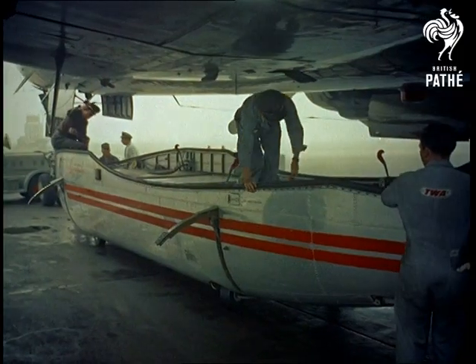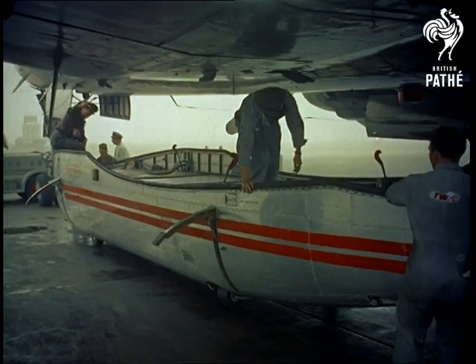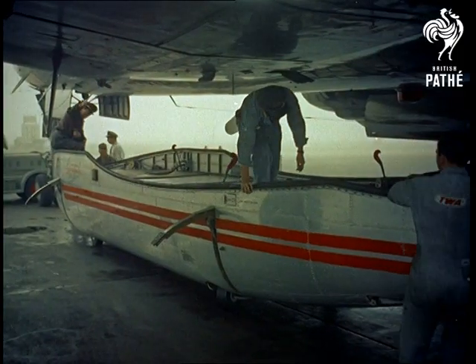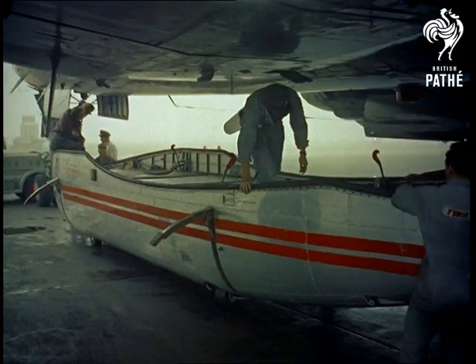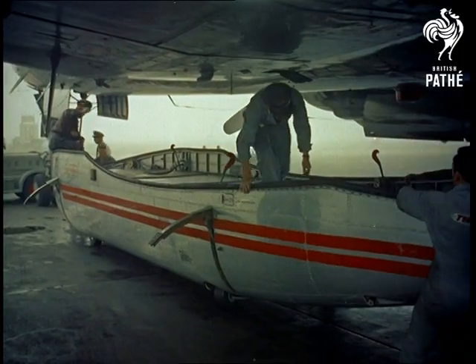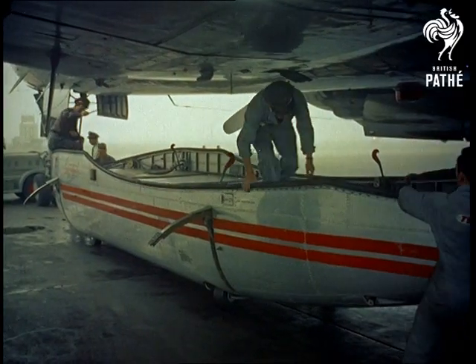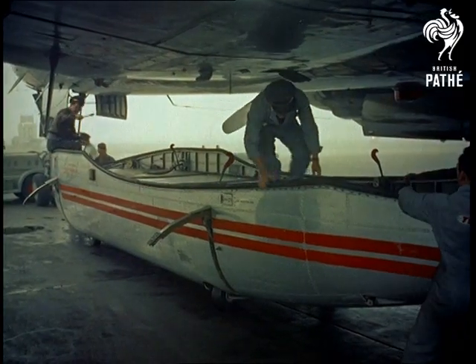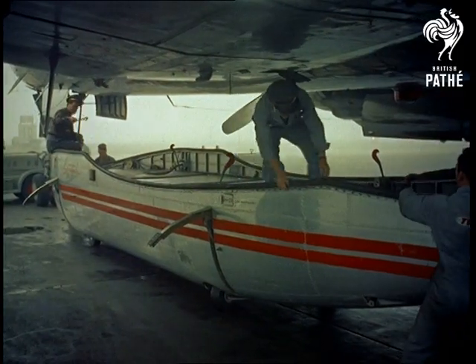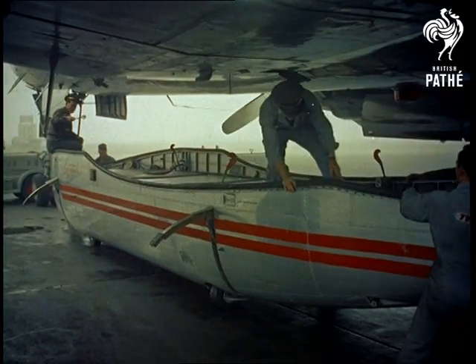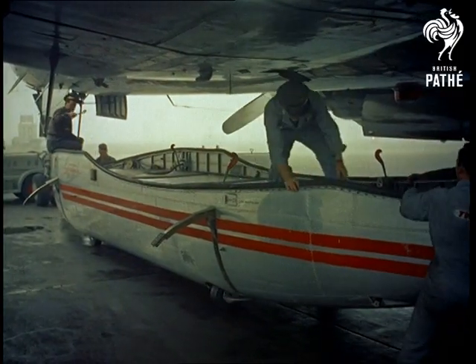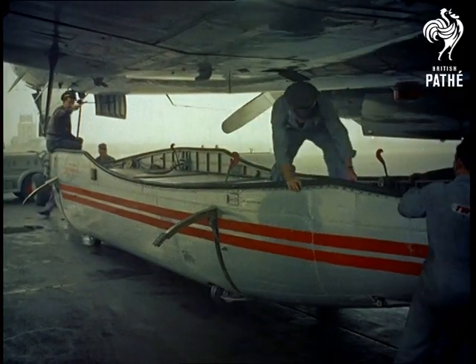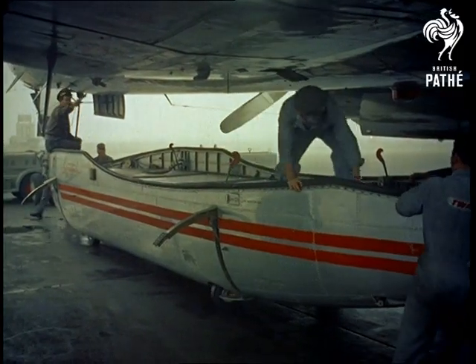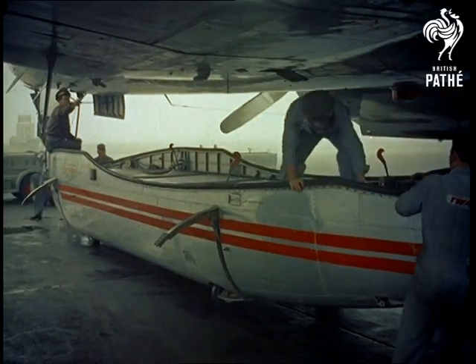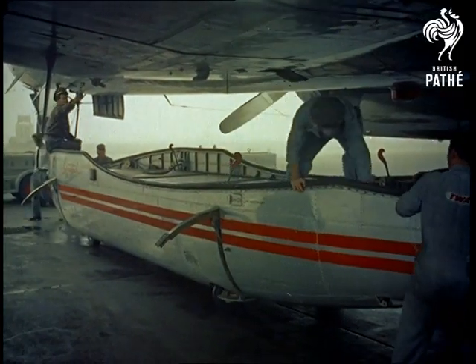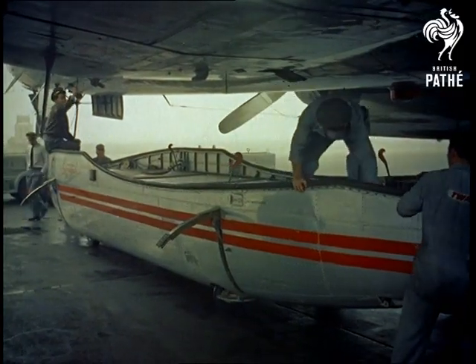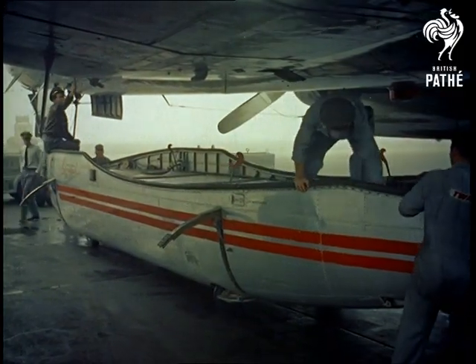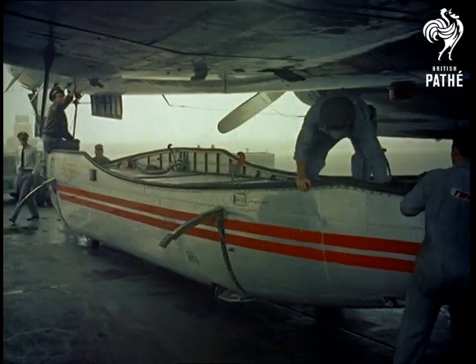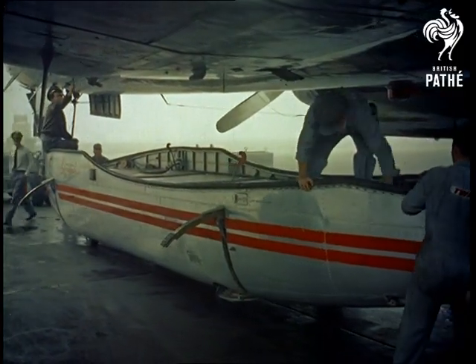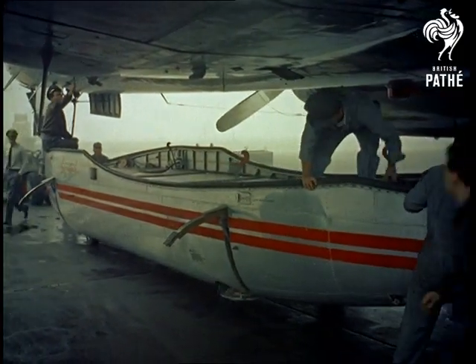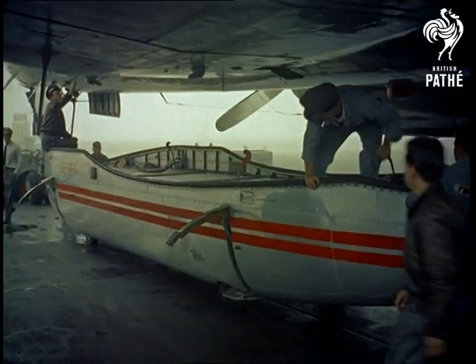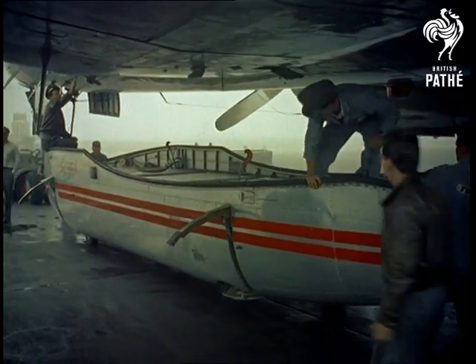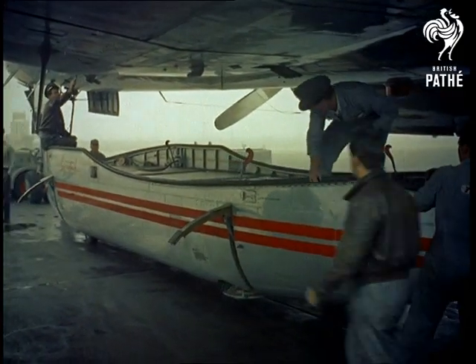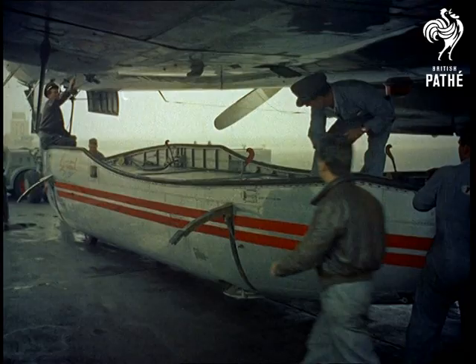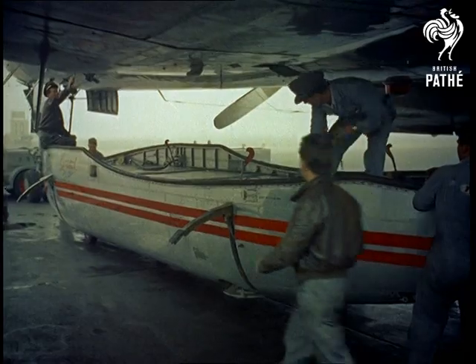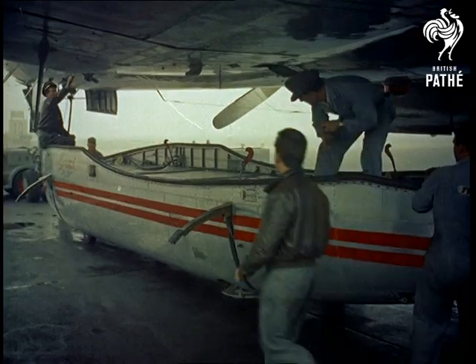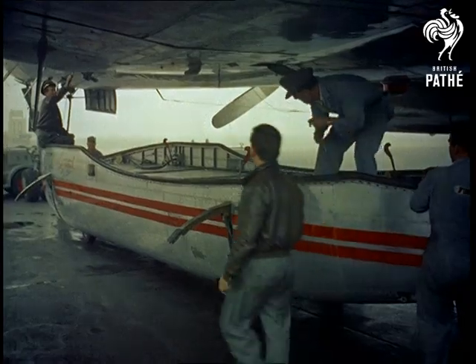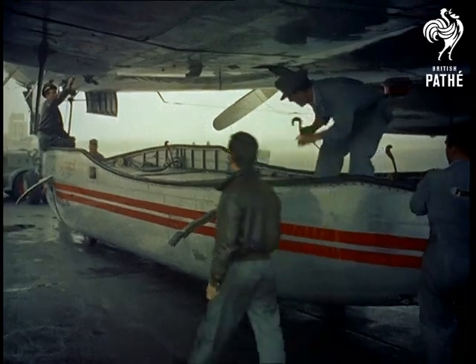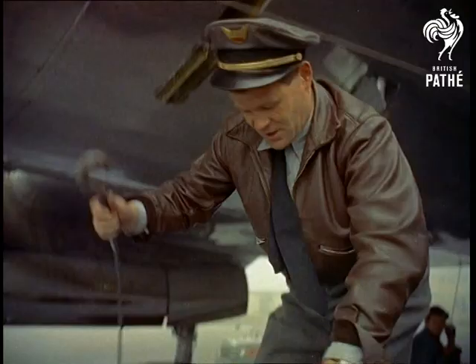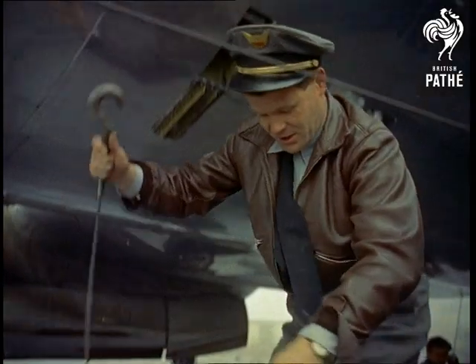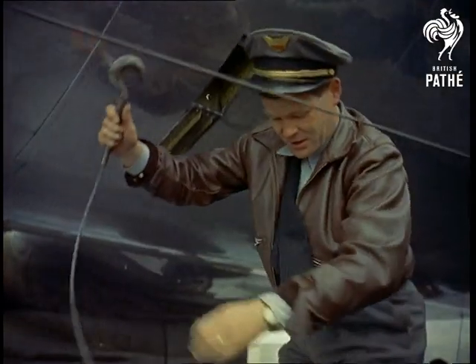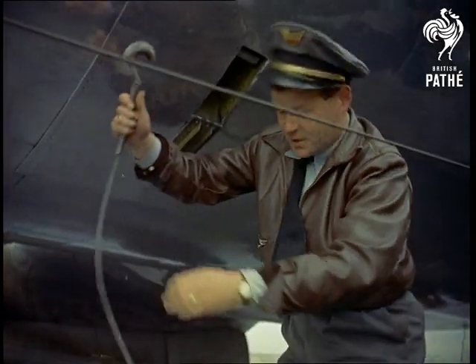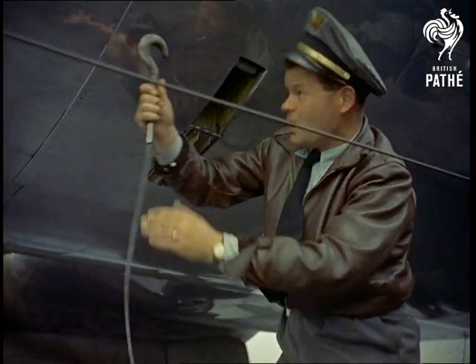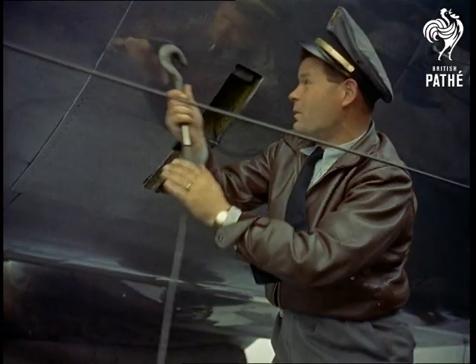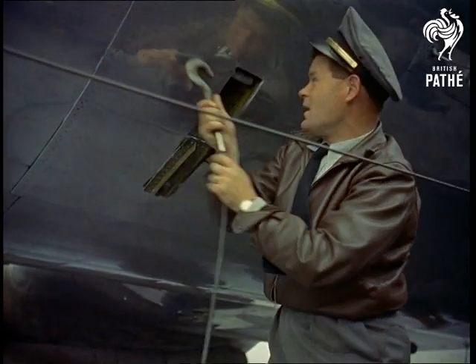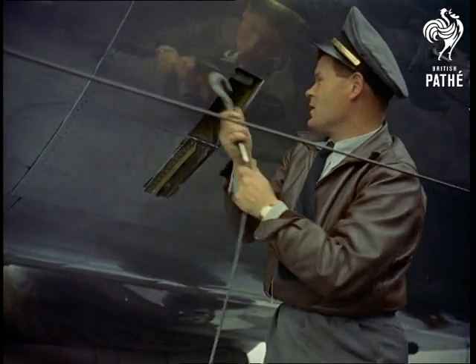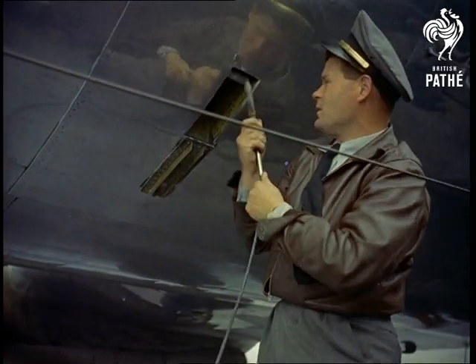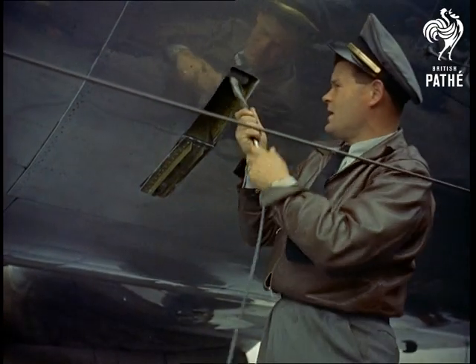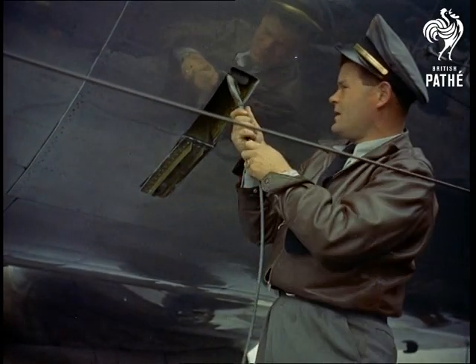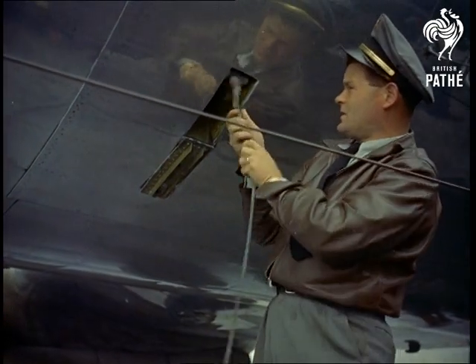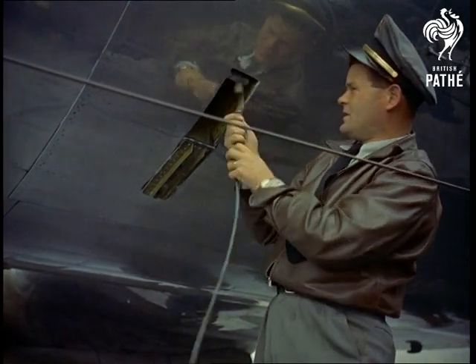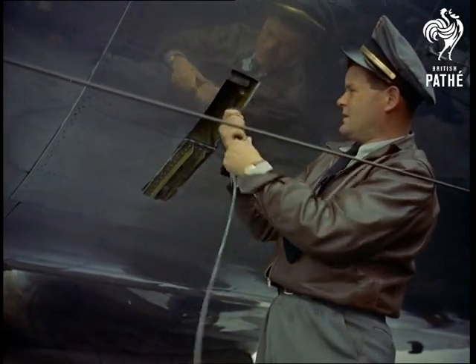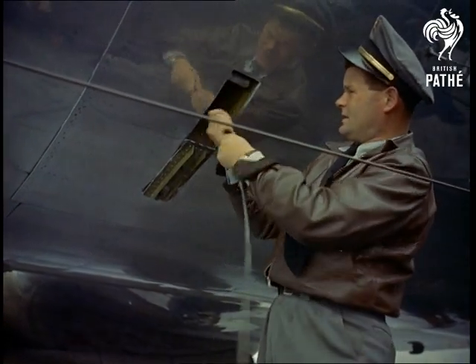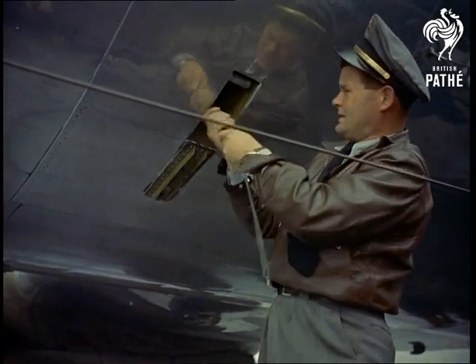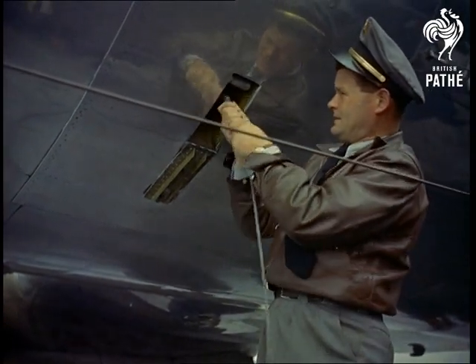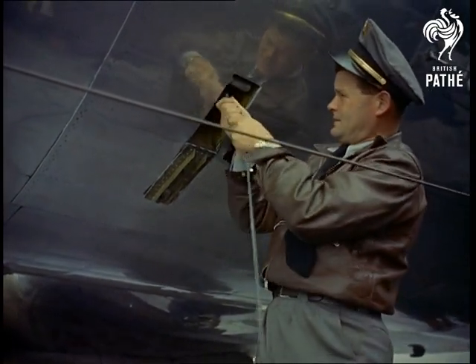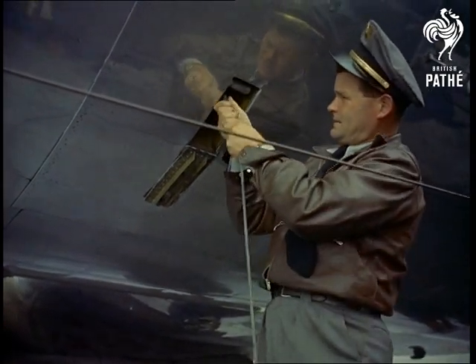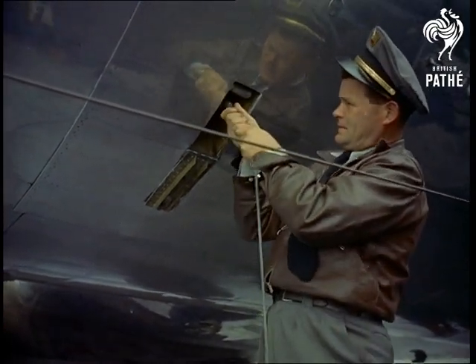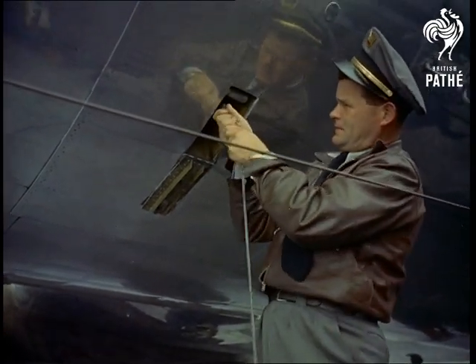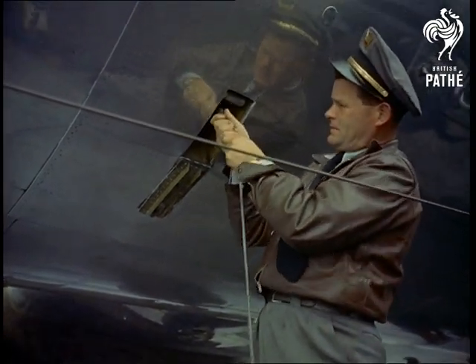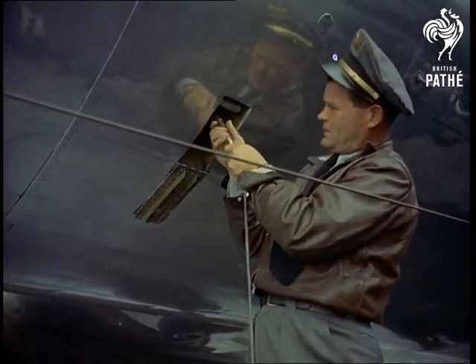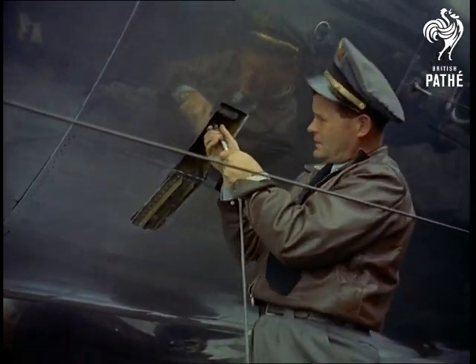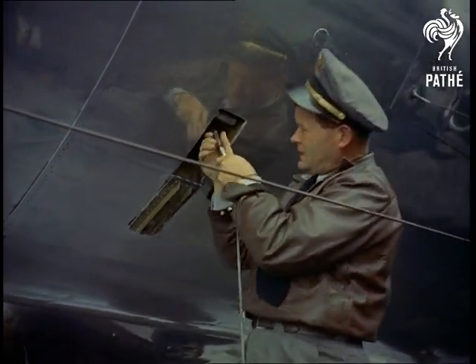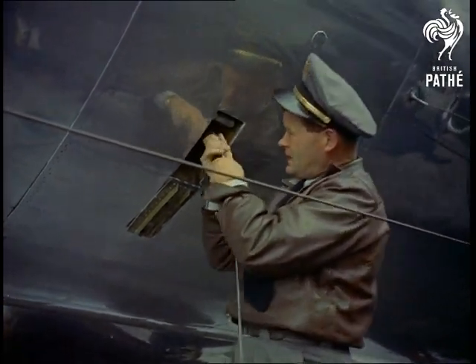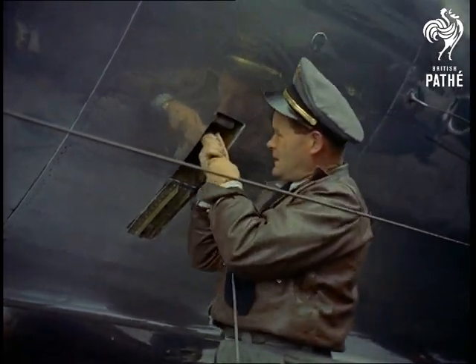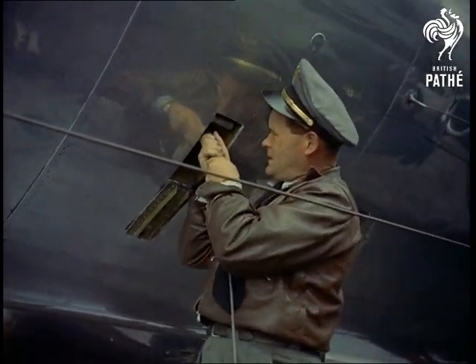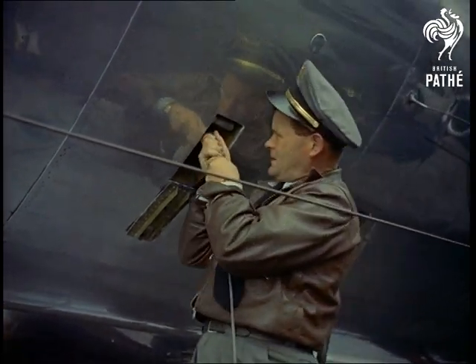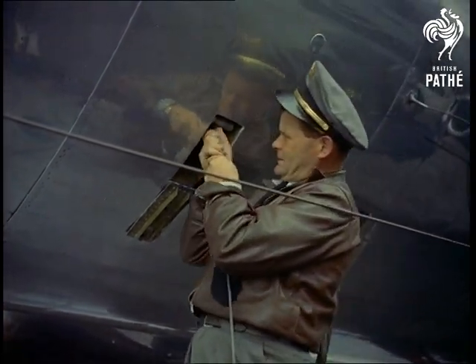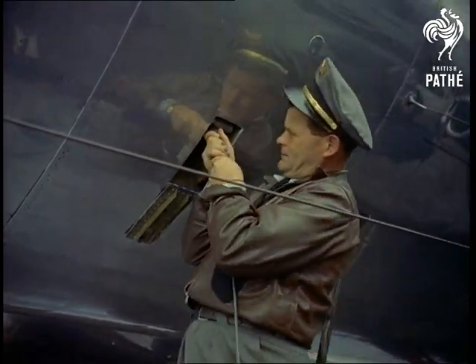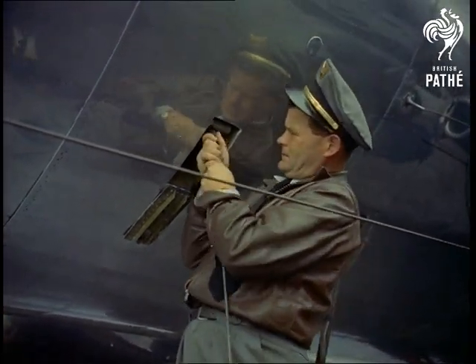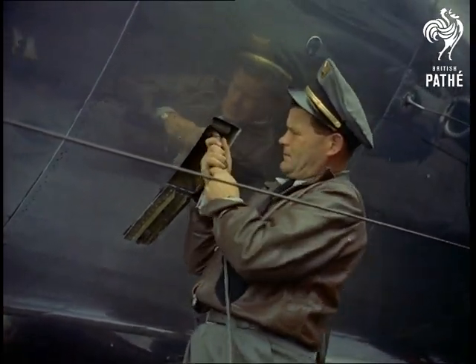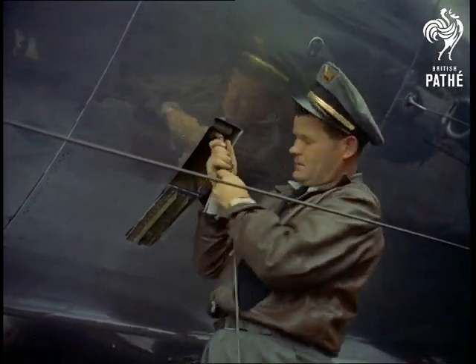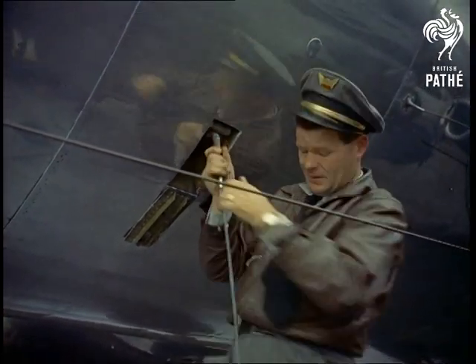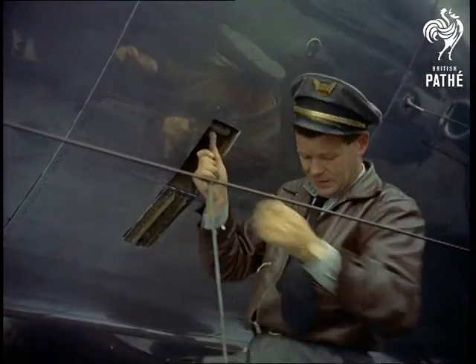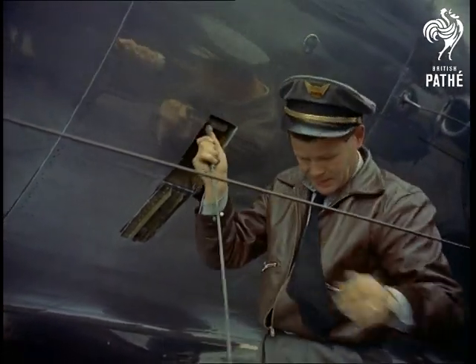Loaded, the Speedpack looks more than ever like a lifeboat, and it's difficult to imagine there's a car in there, especially from the simple way it's hoisted up.